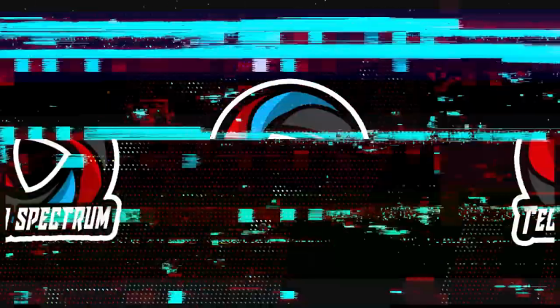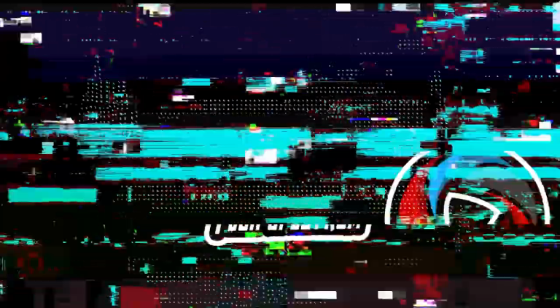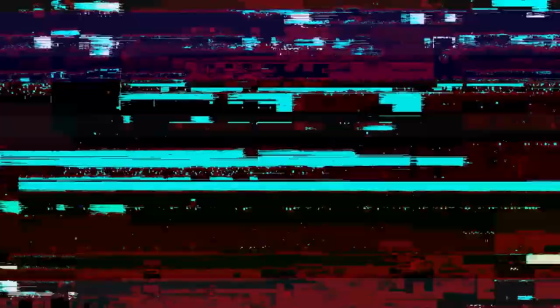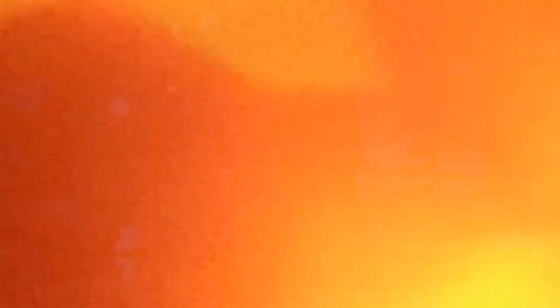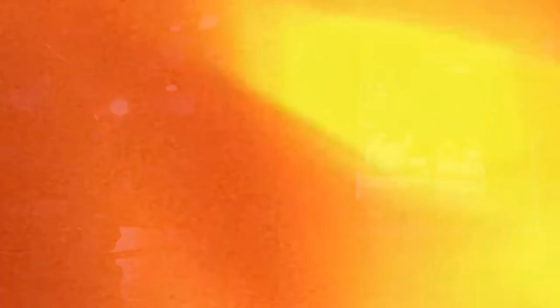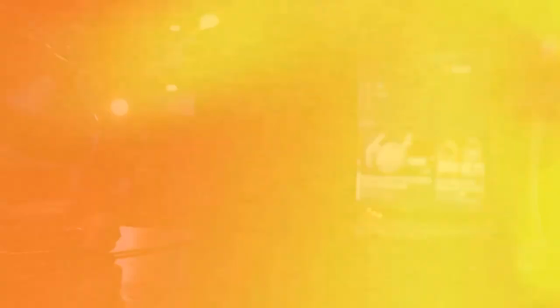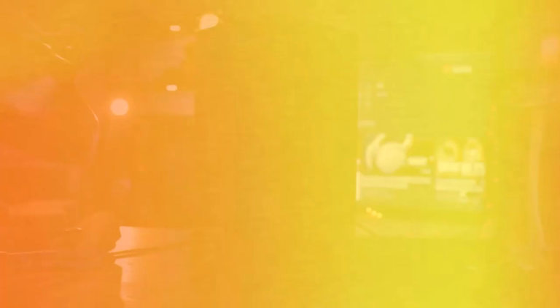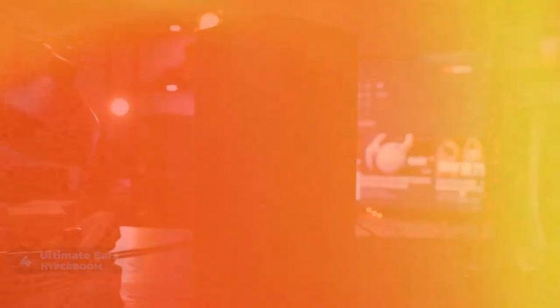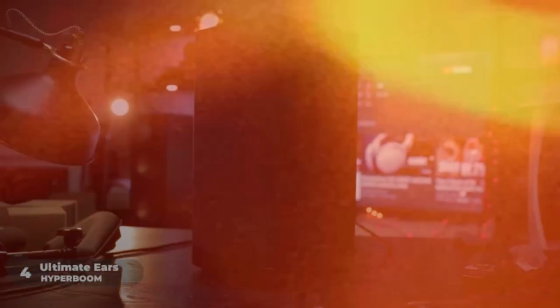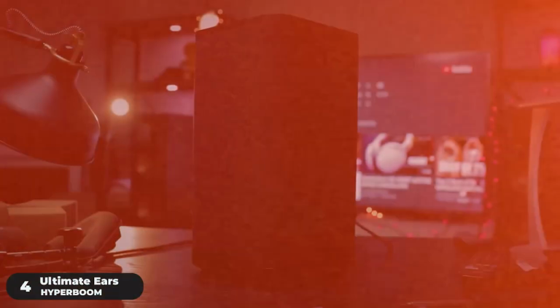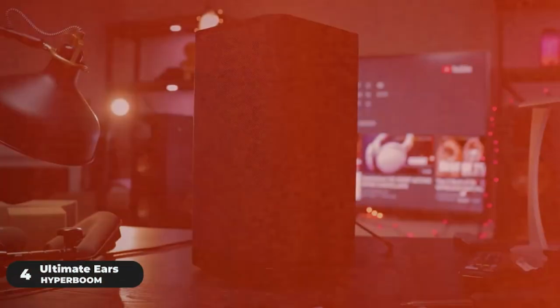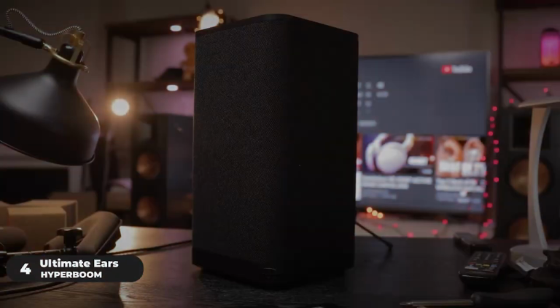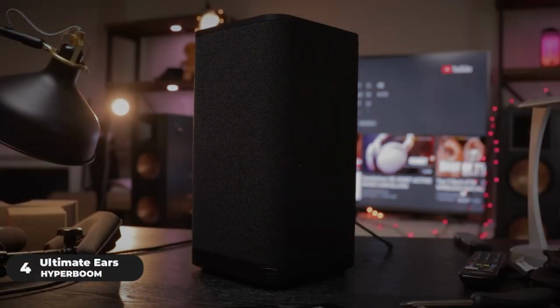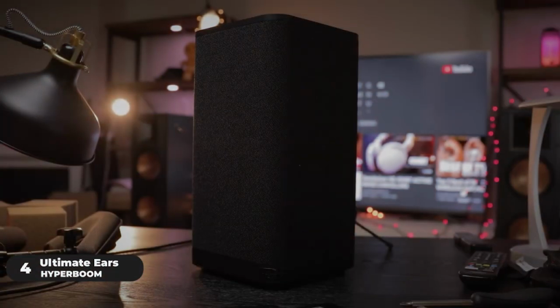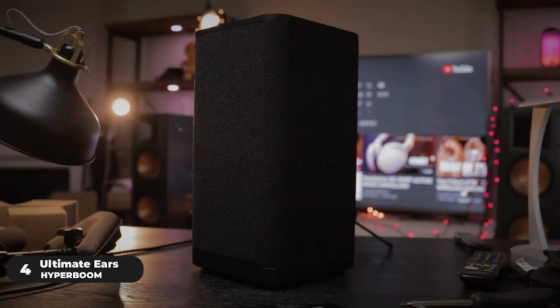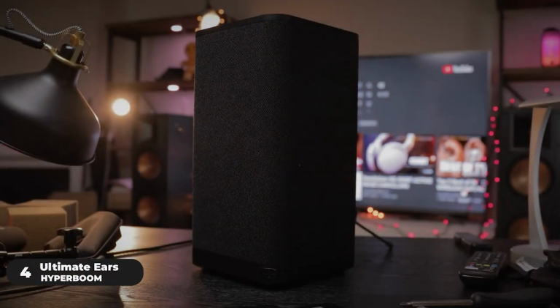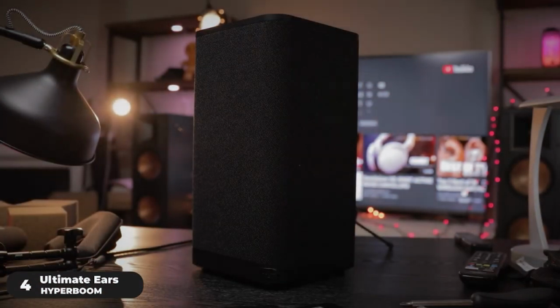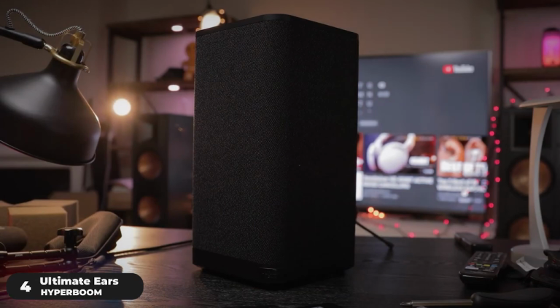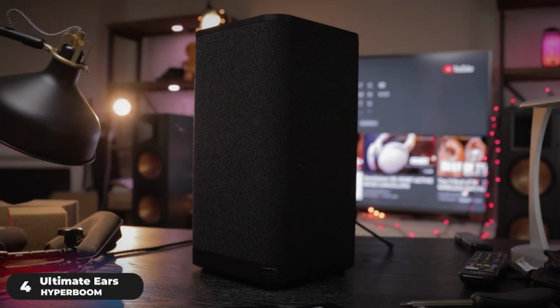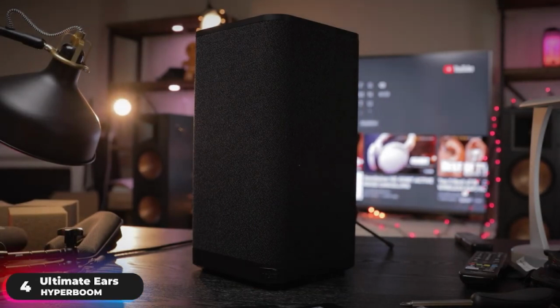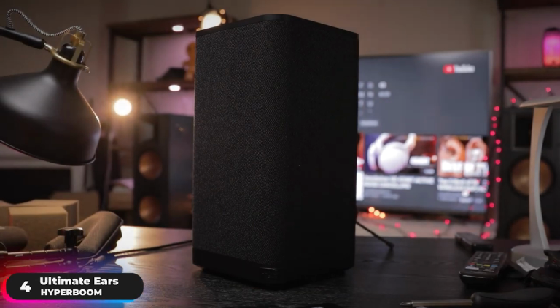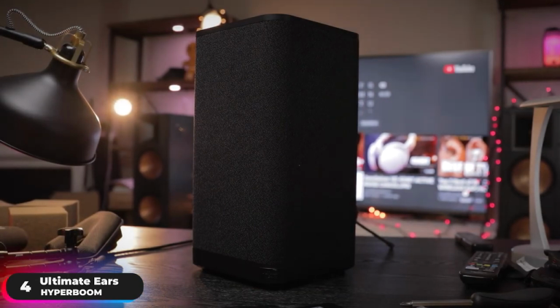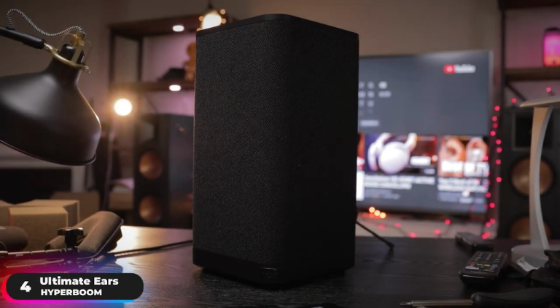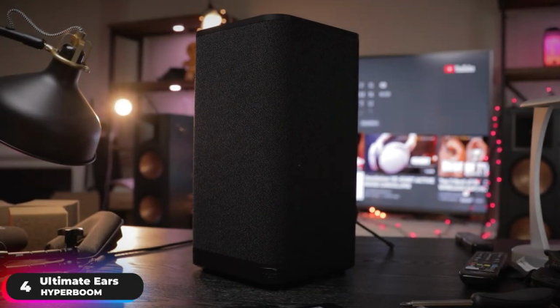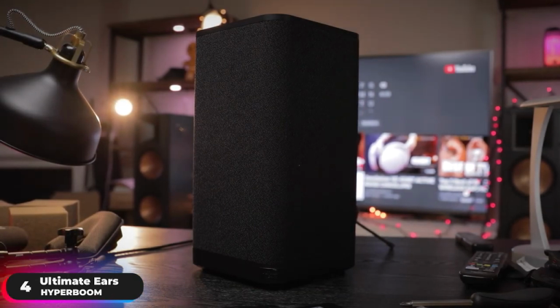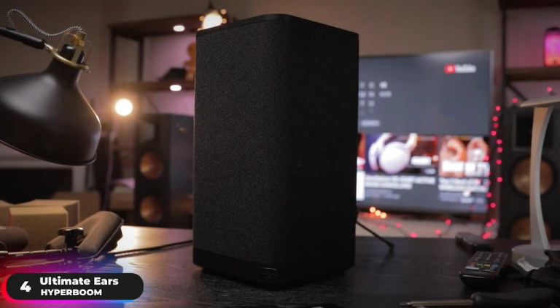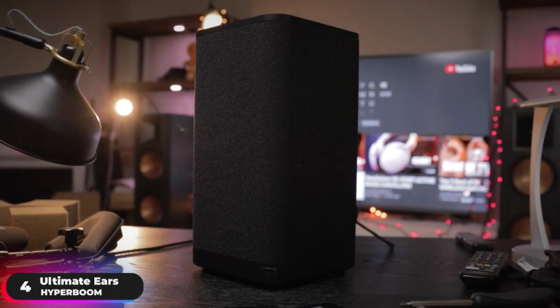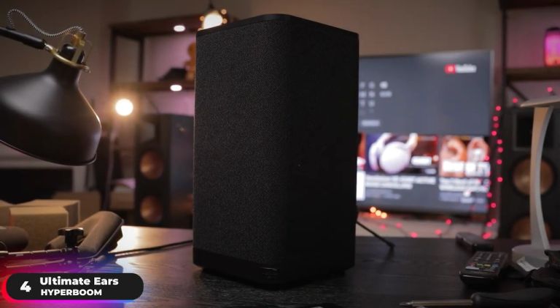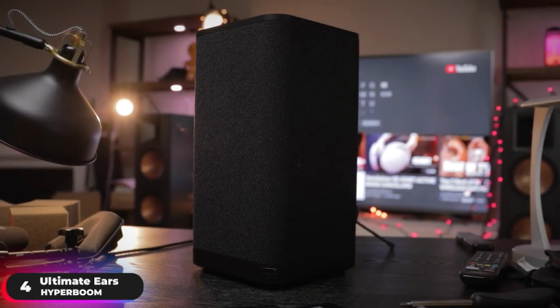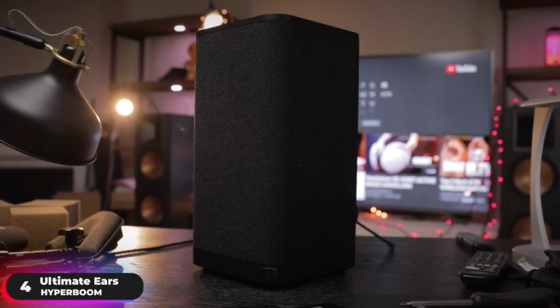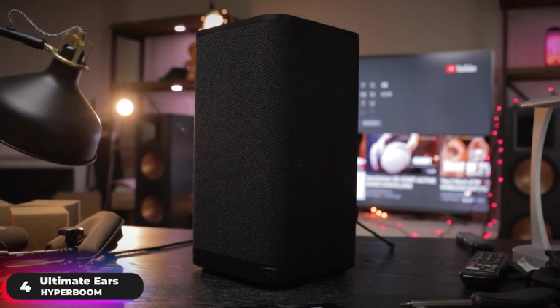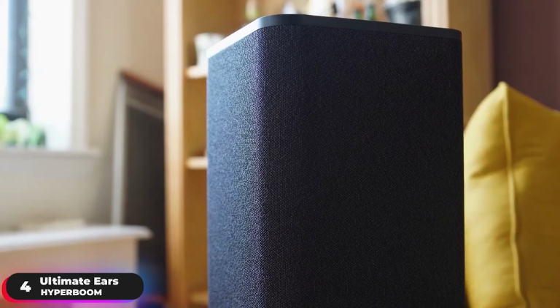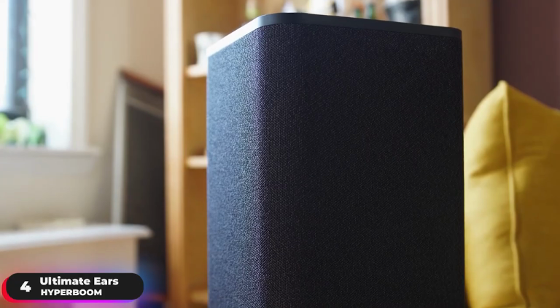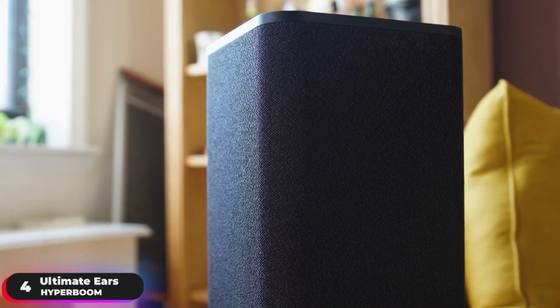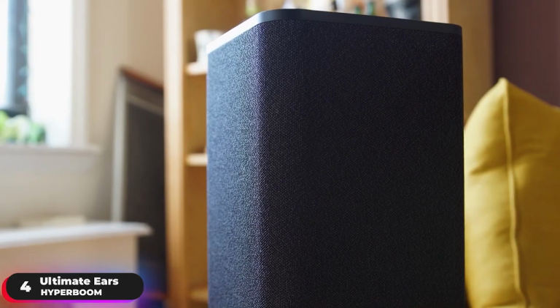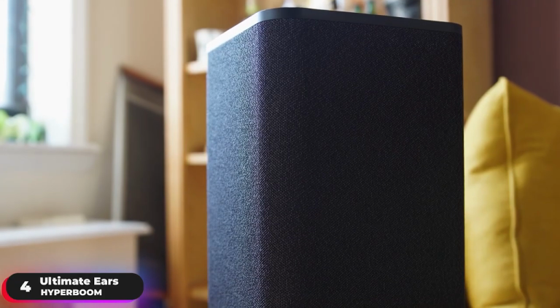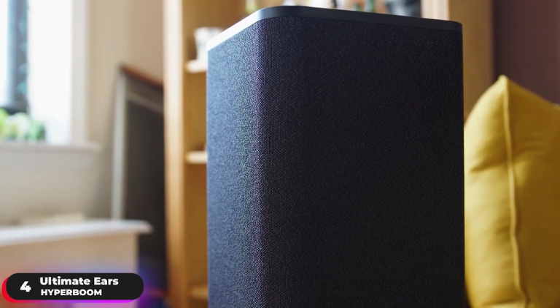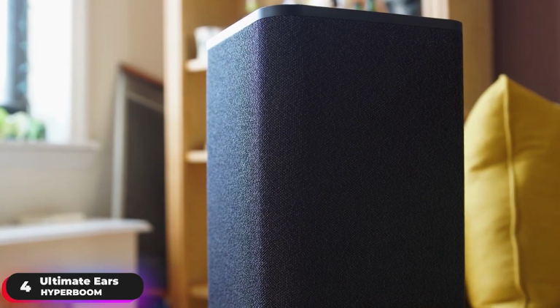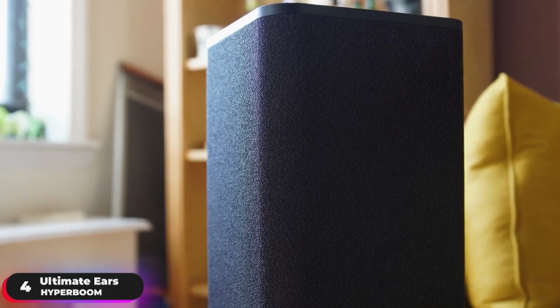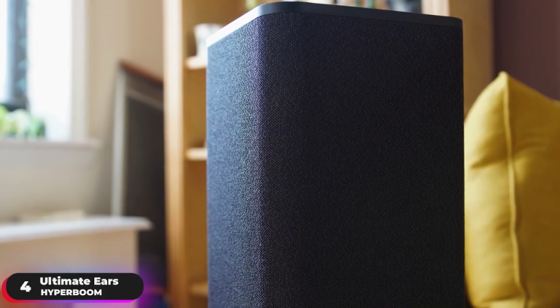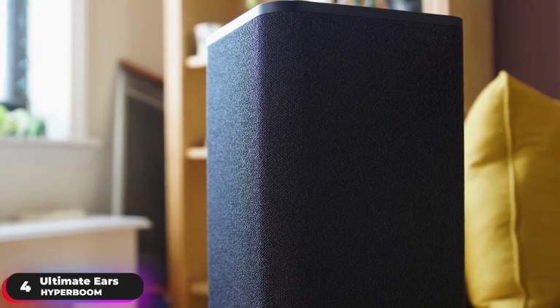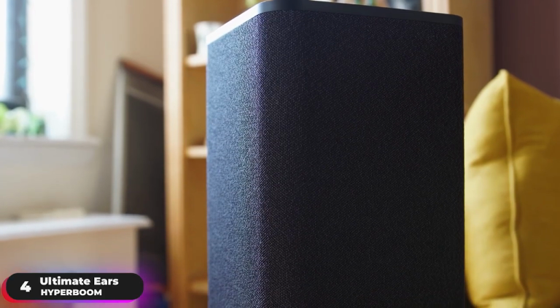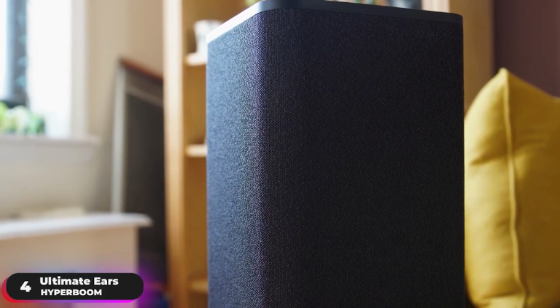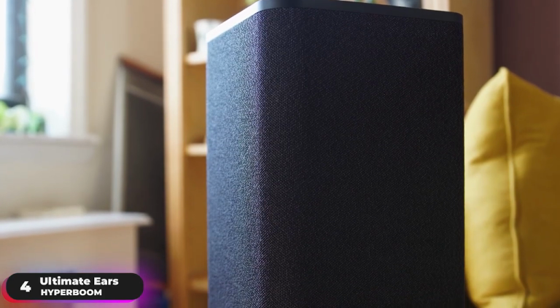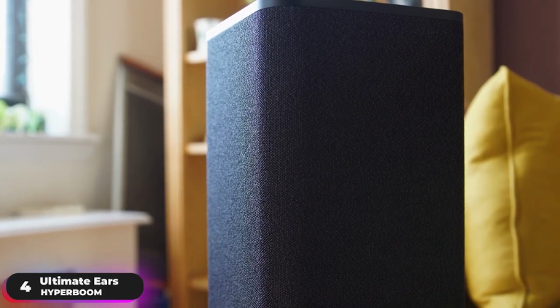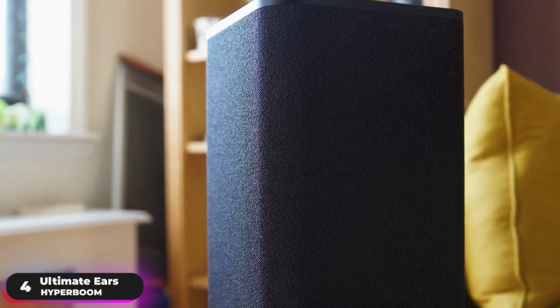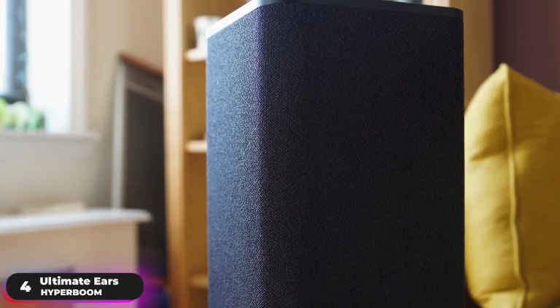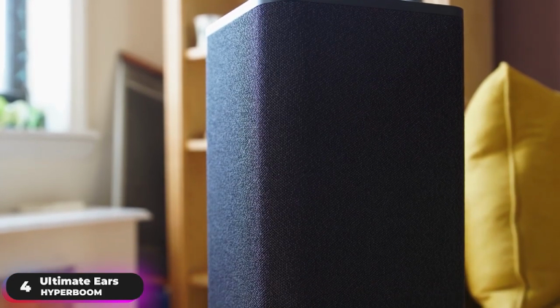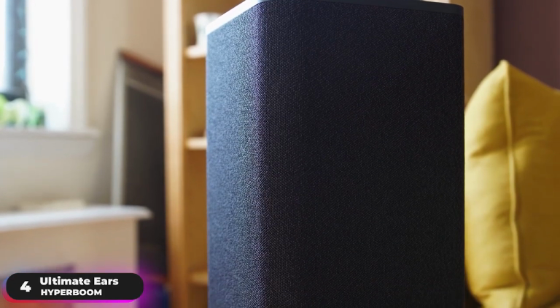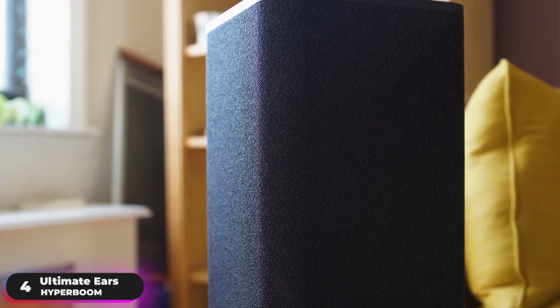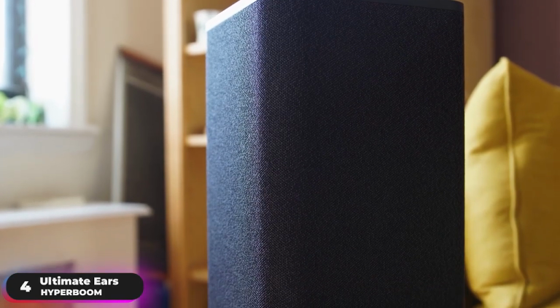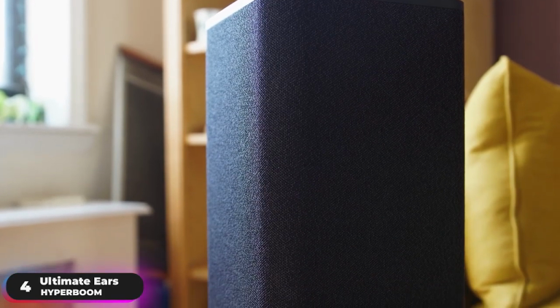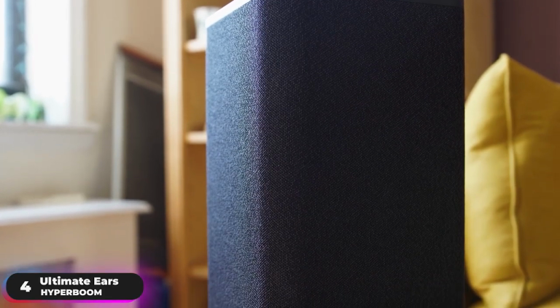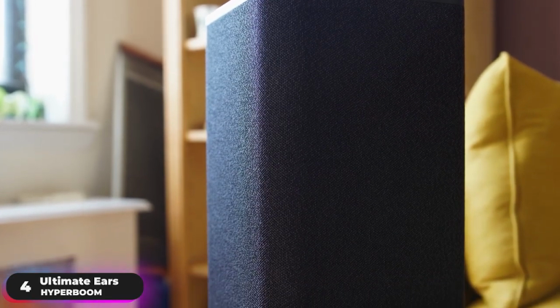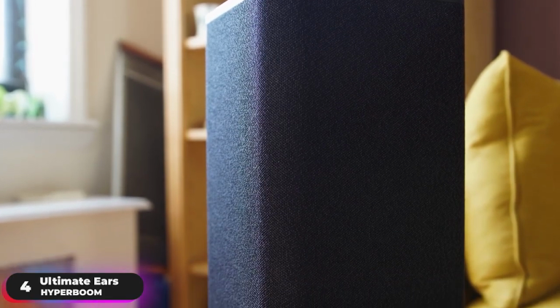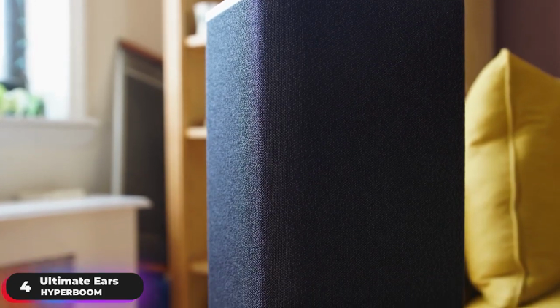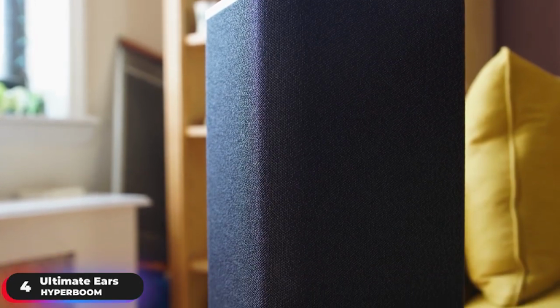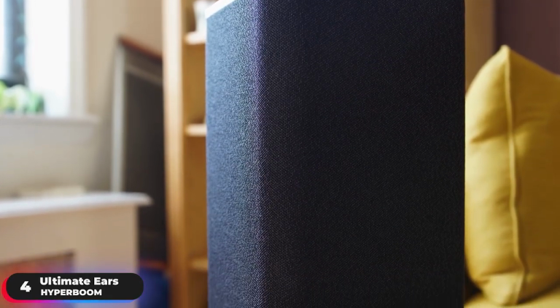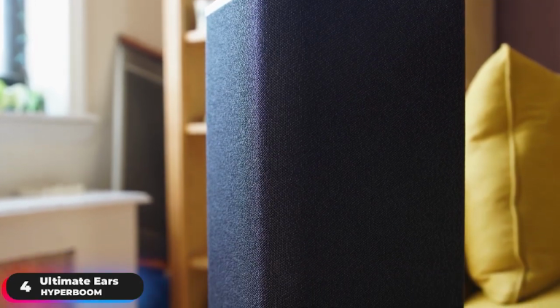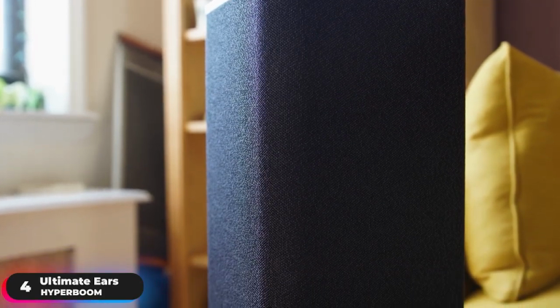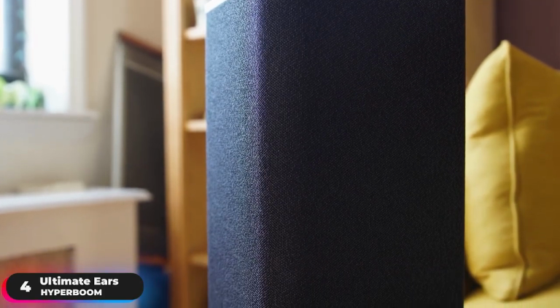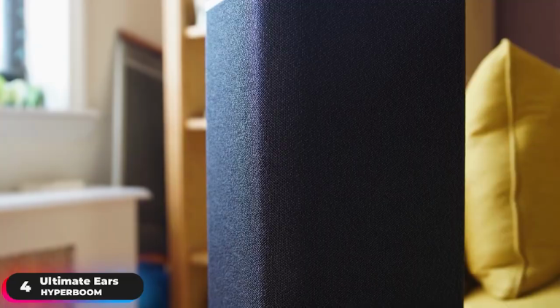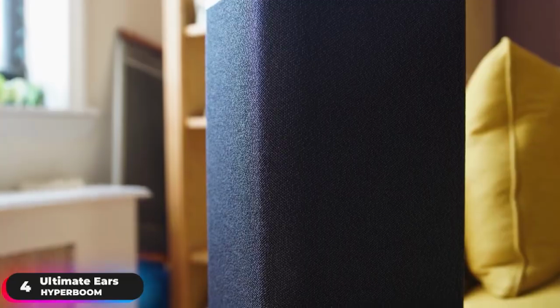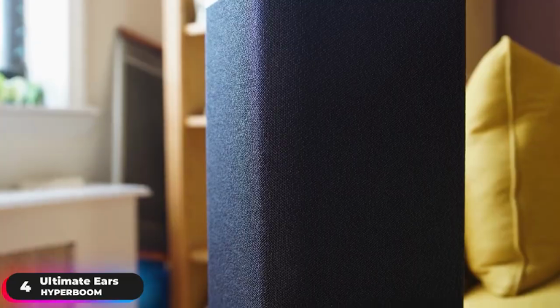Number 4: Best Portable Speaker – Ultimate Ears Hyperboom. The Ultimate Ears Hyperboom is our selection as the best portable party speaker.